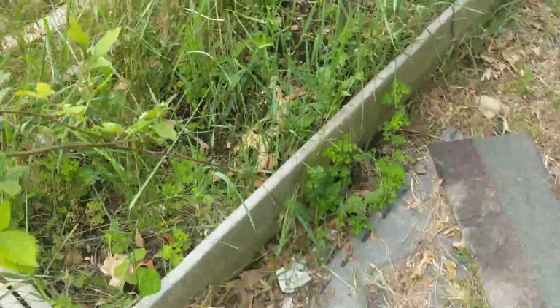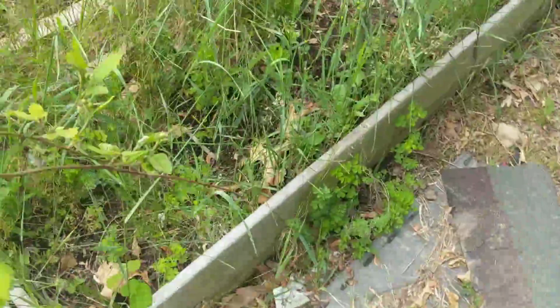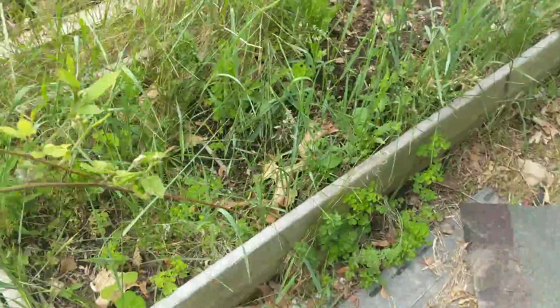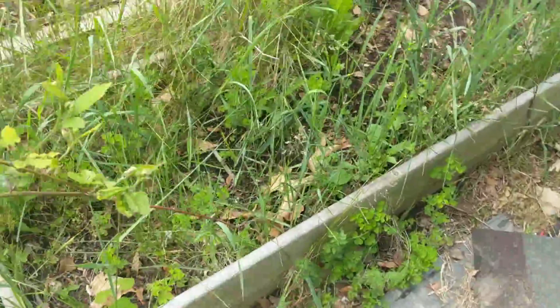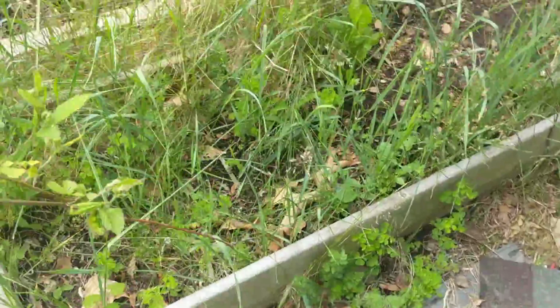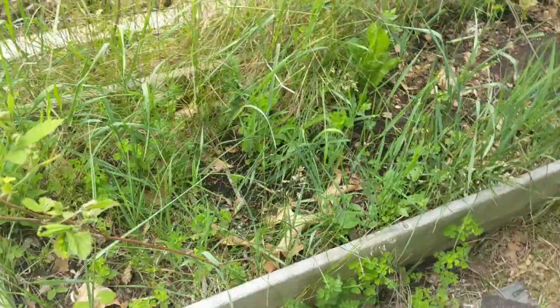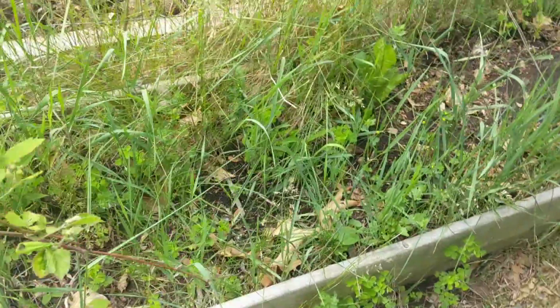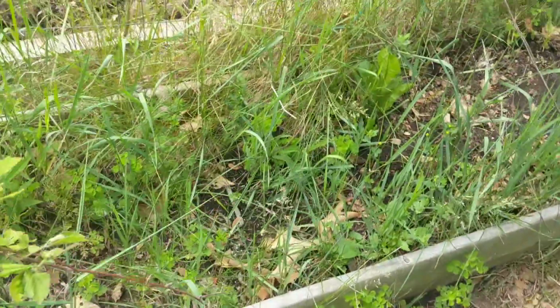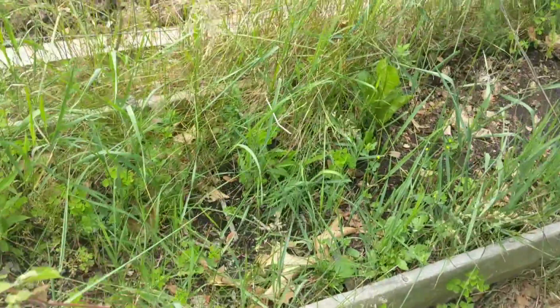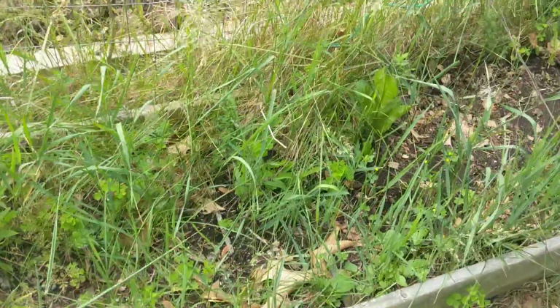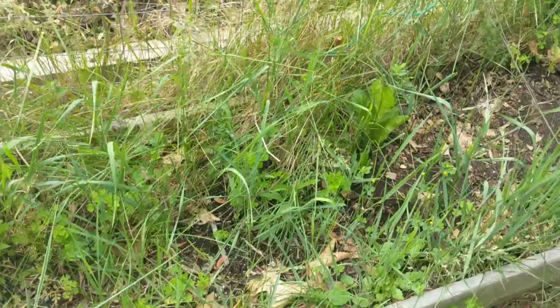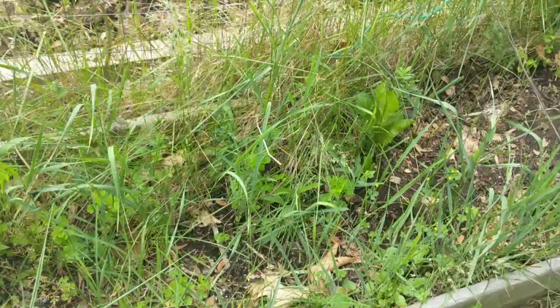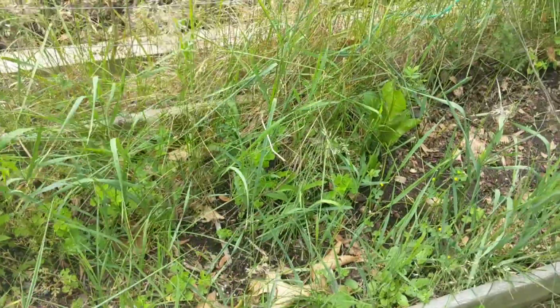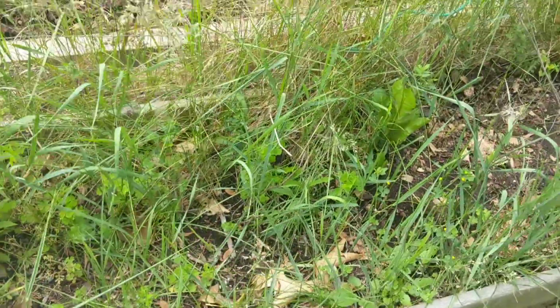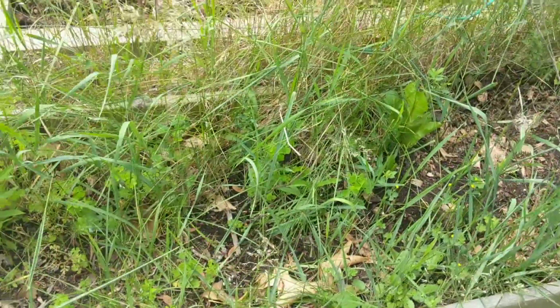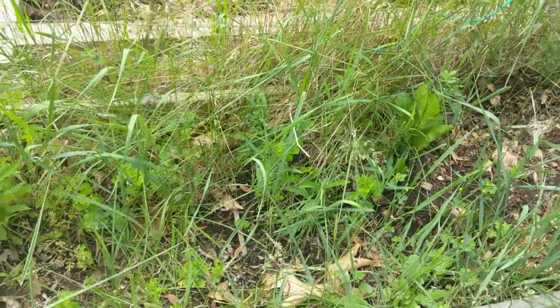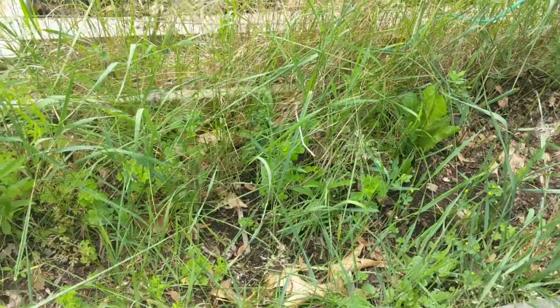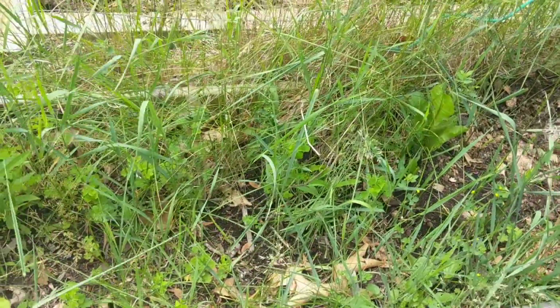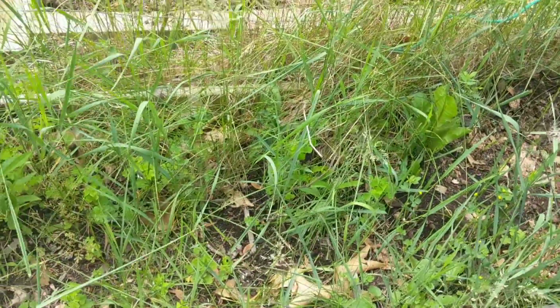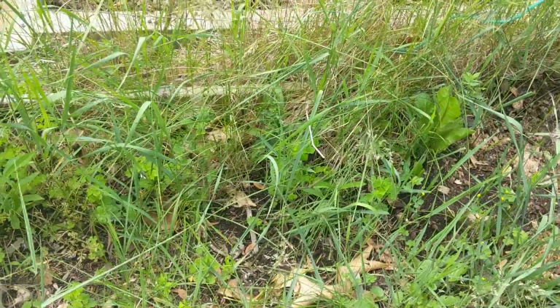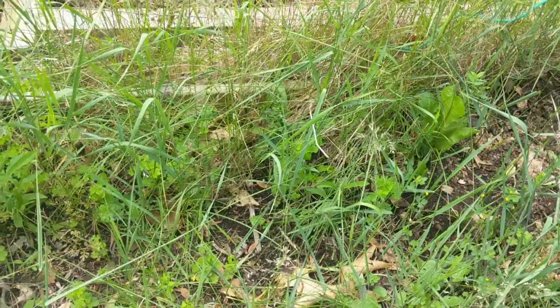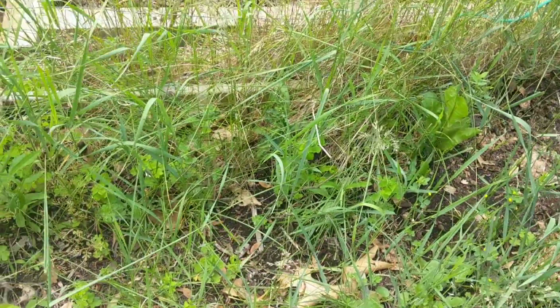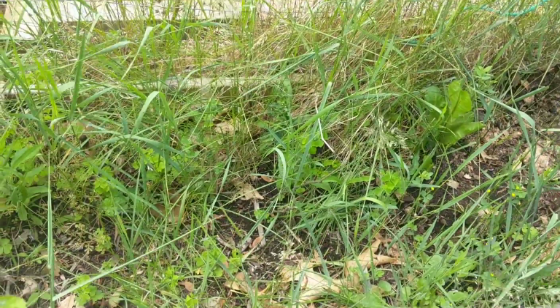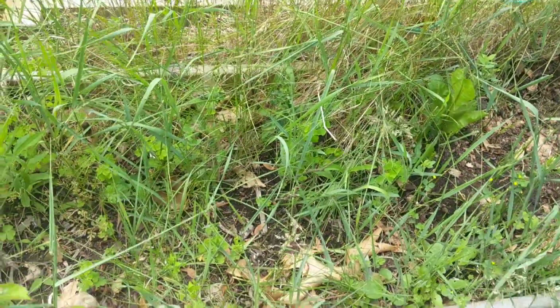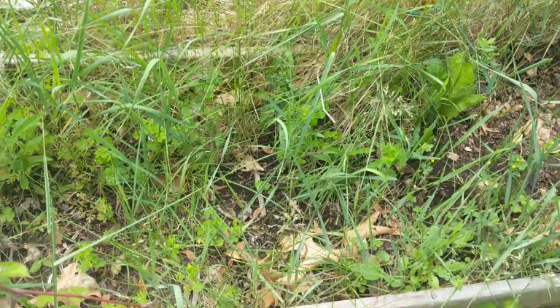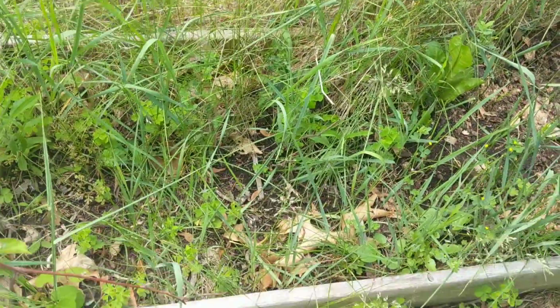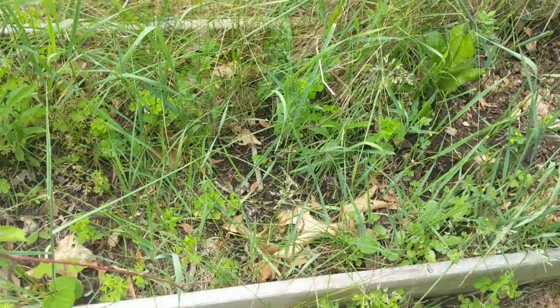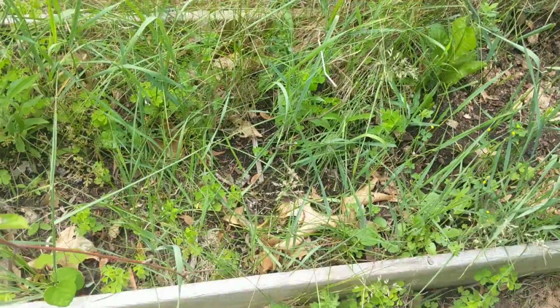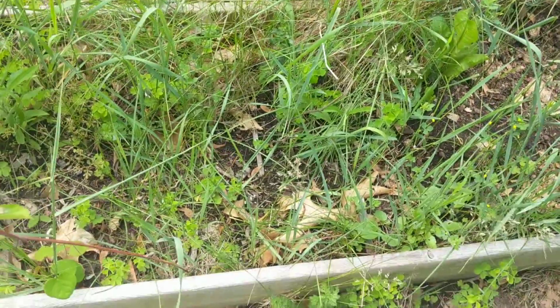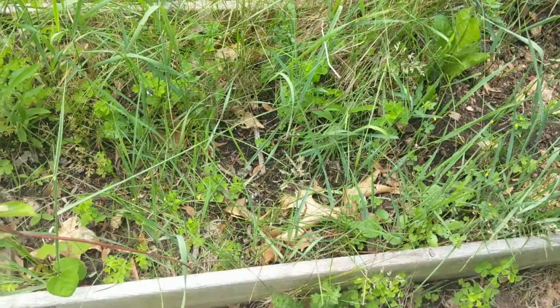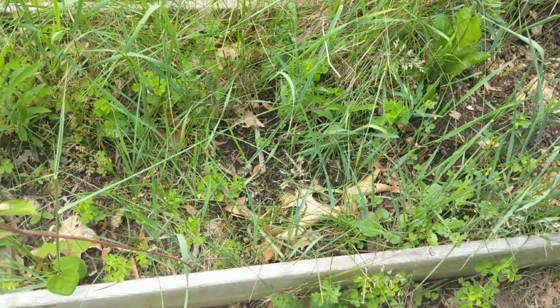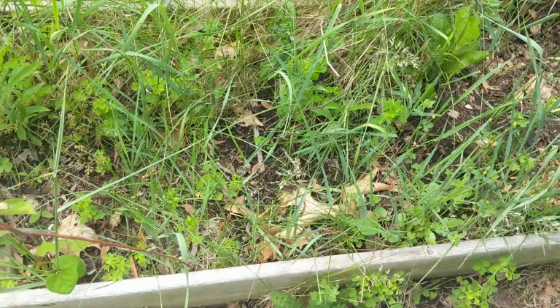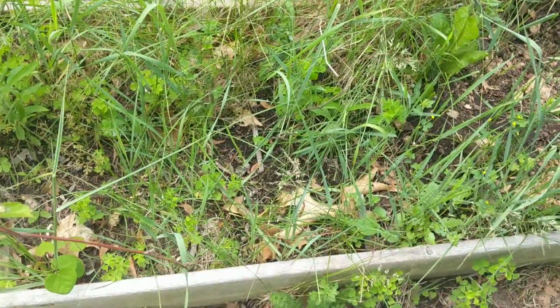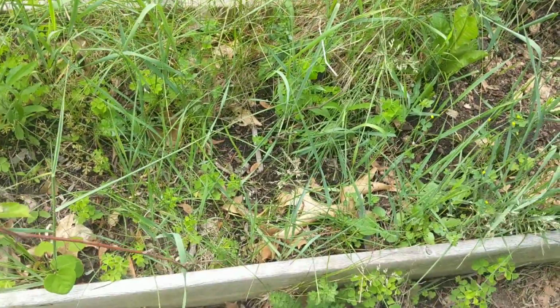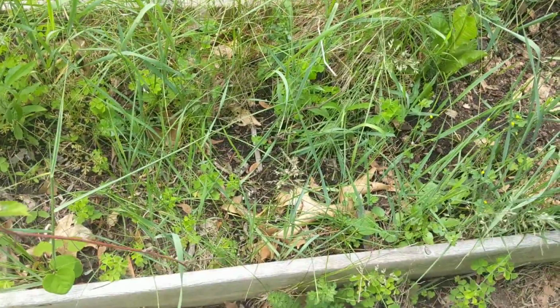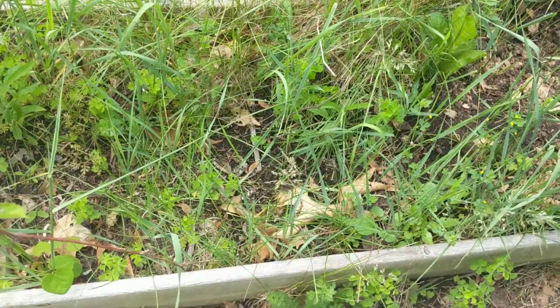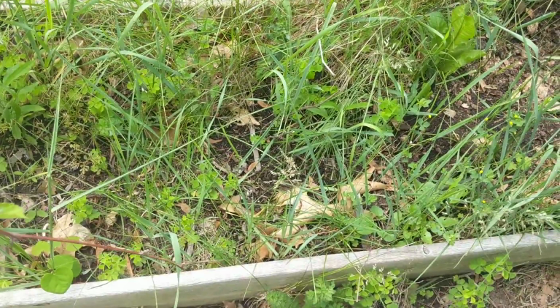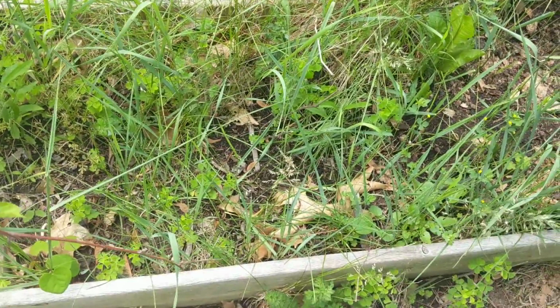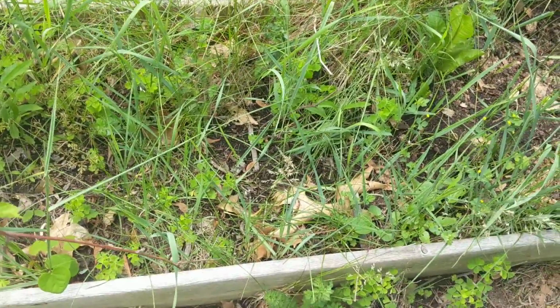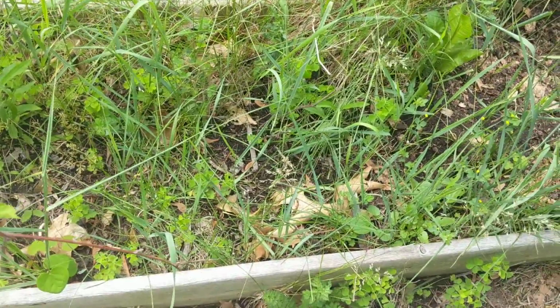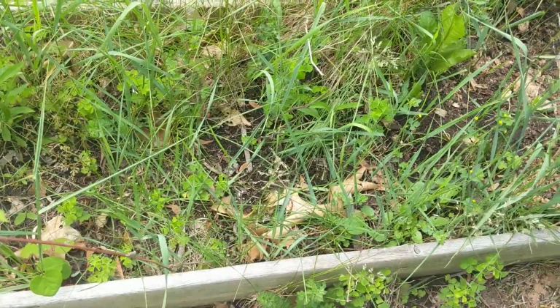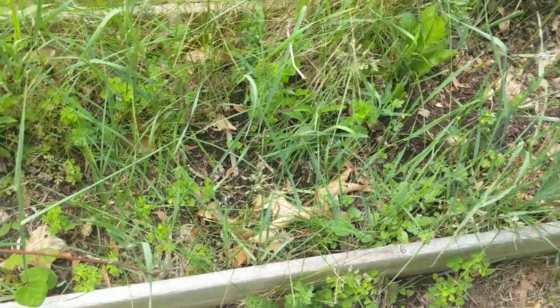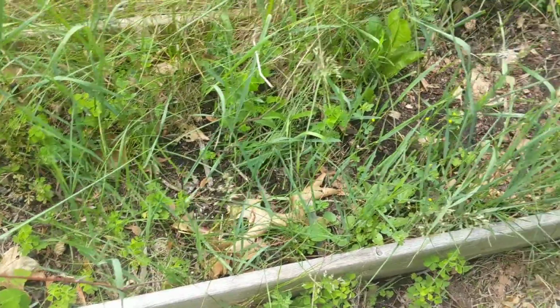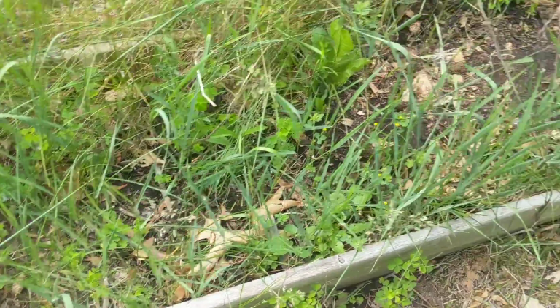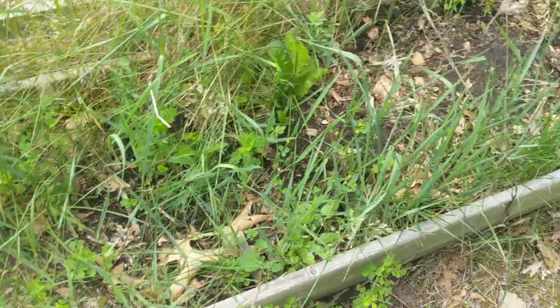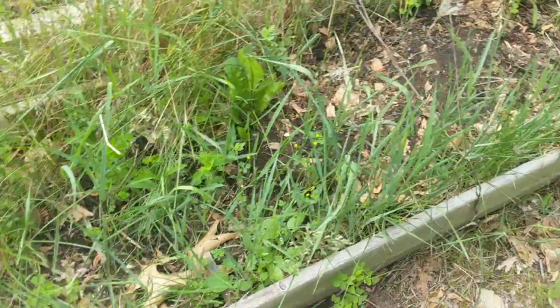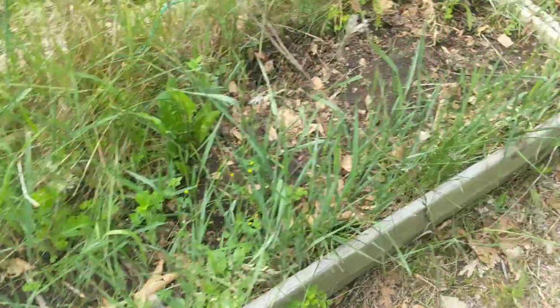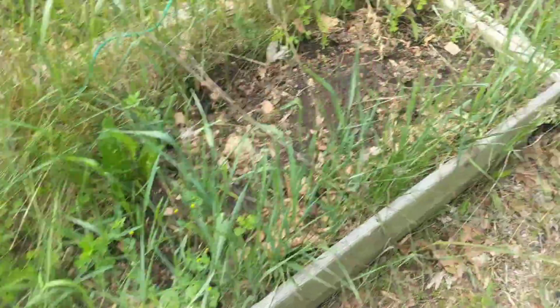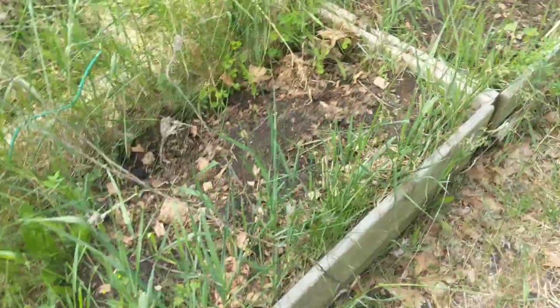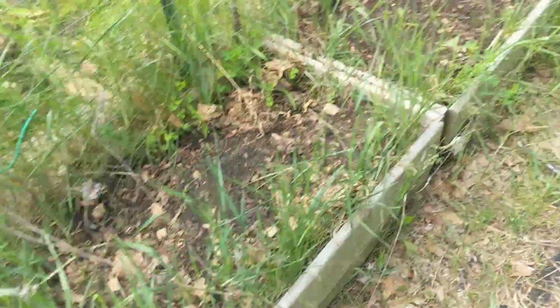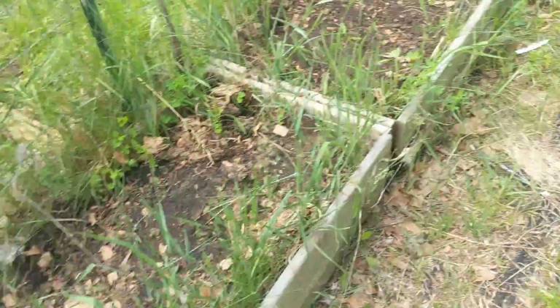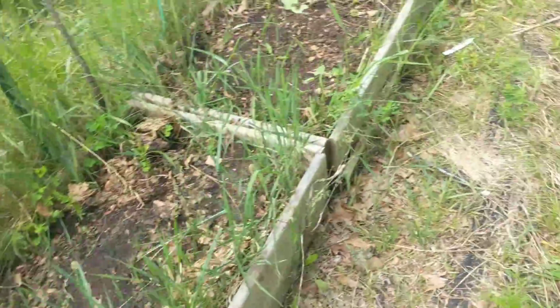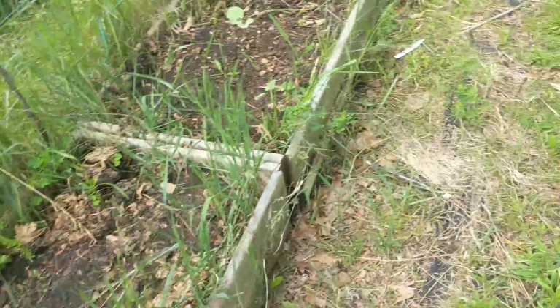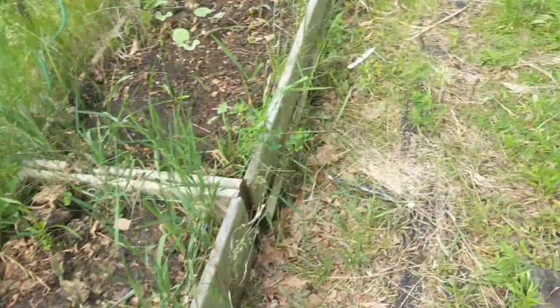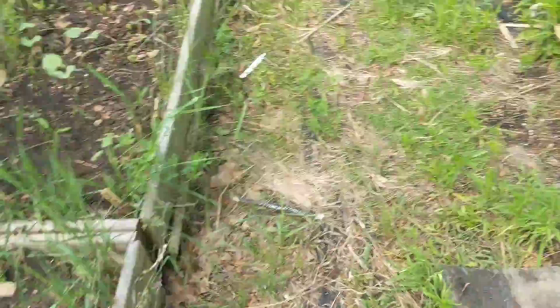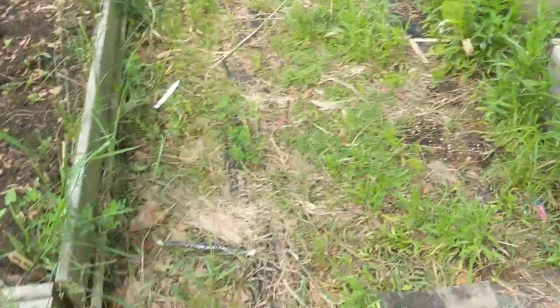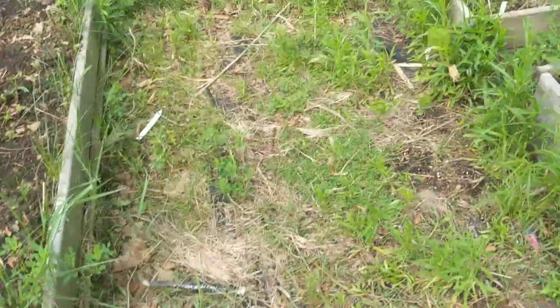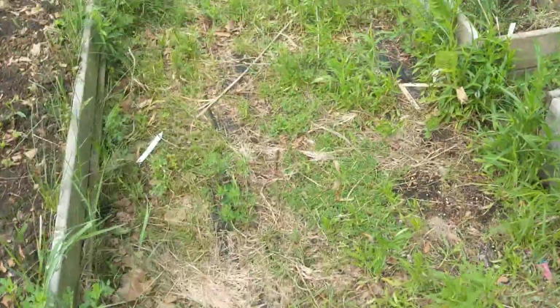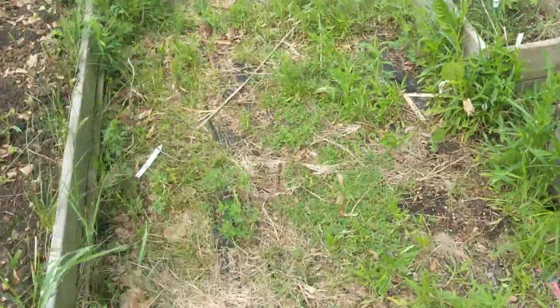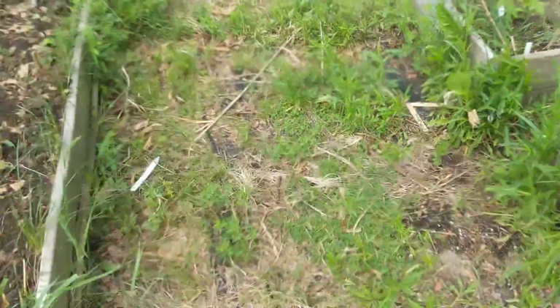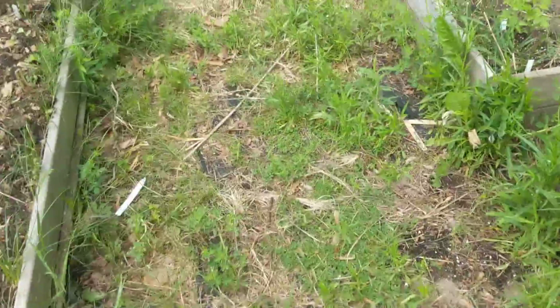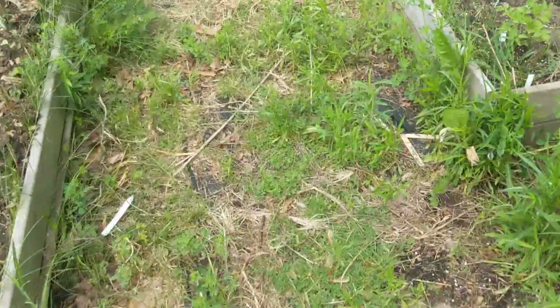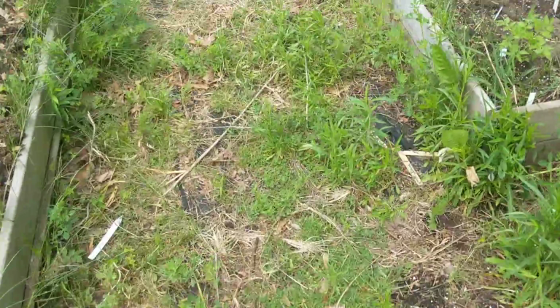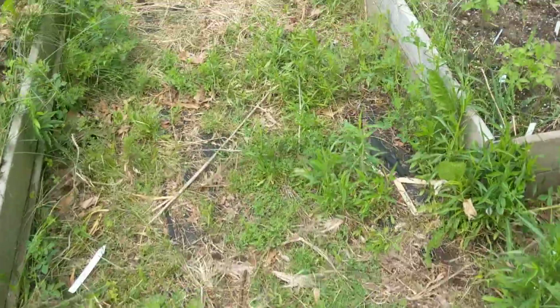This bed I need to rework. I haven't really gotten anything going on that yet.